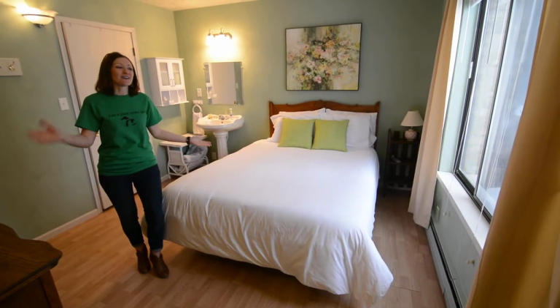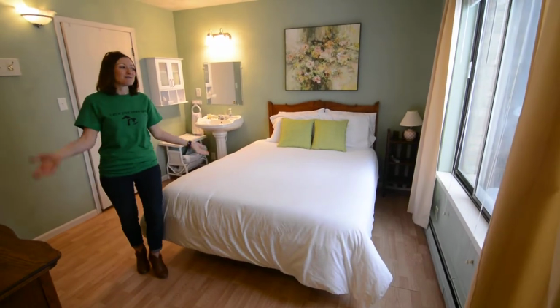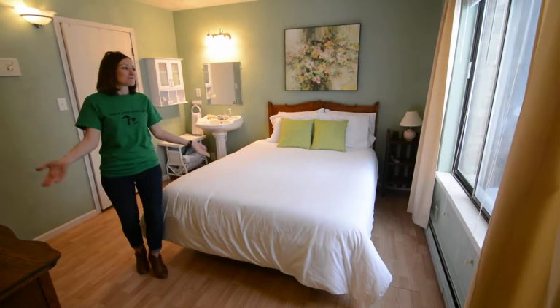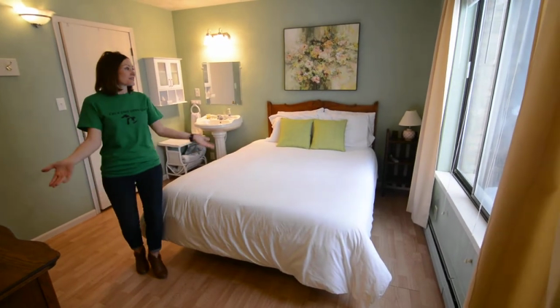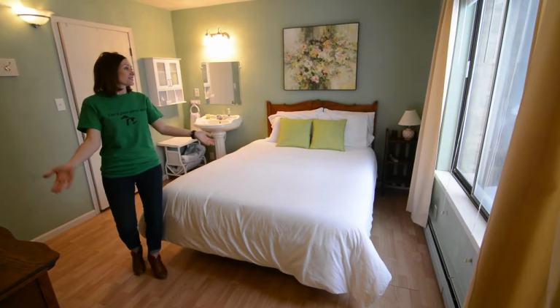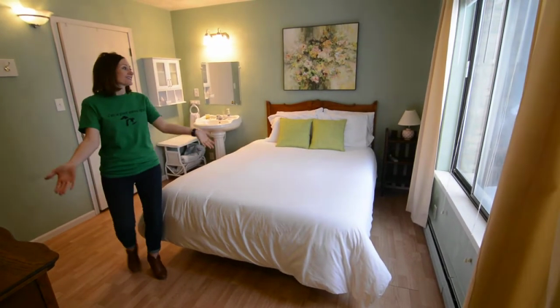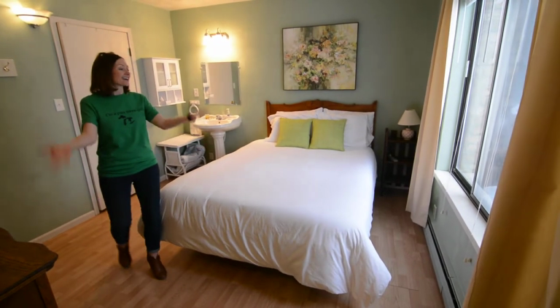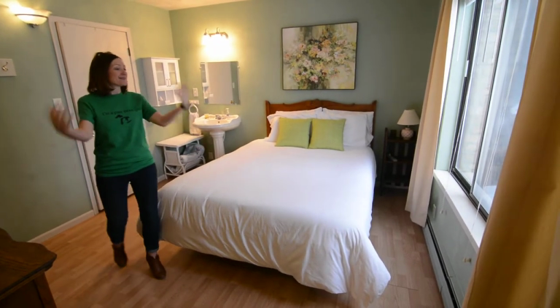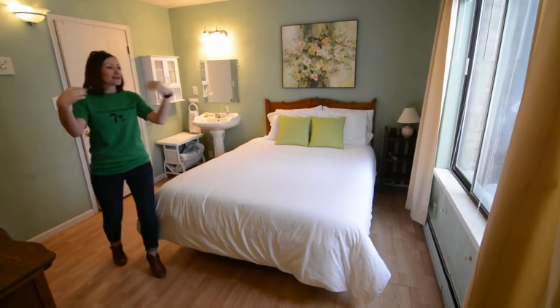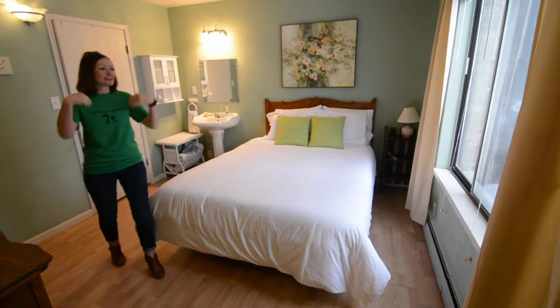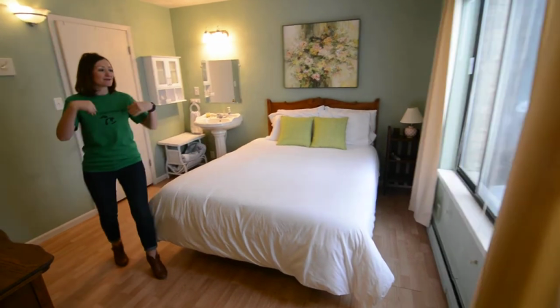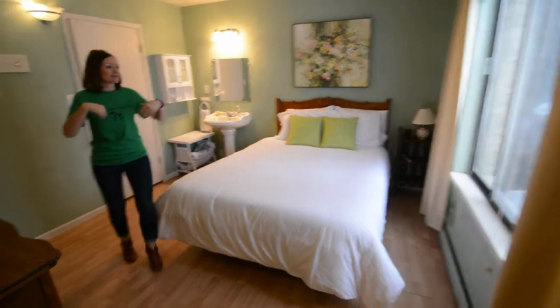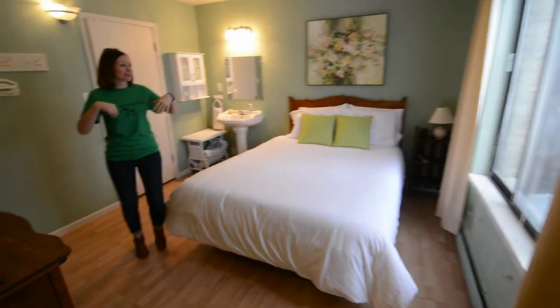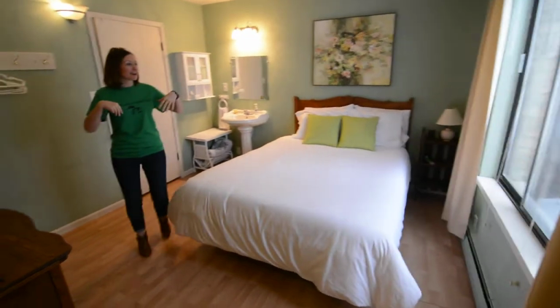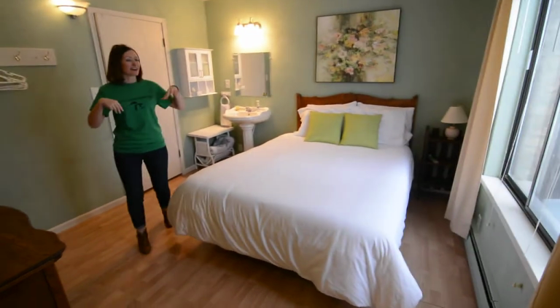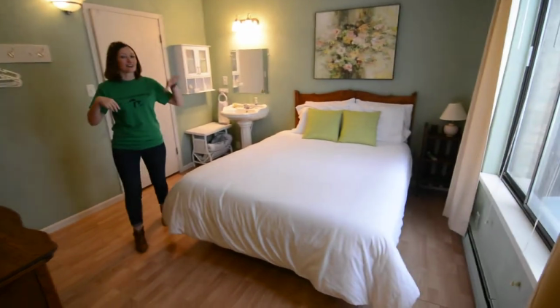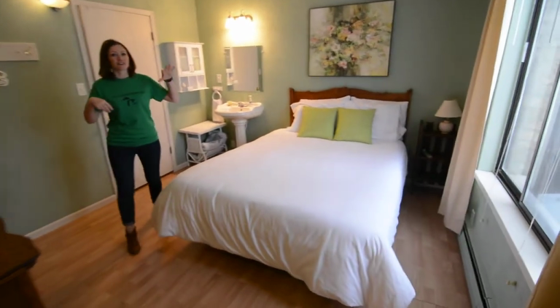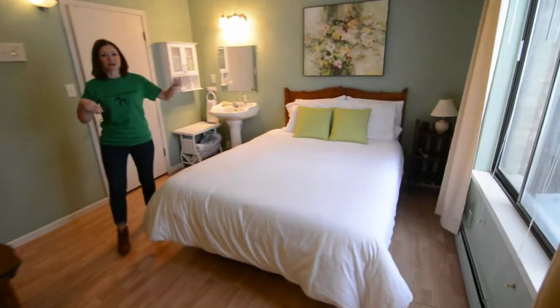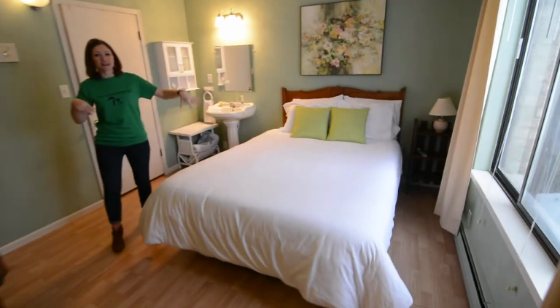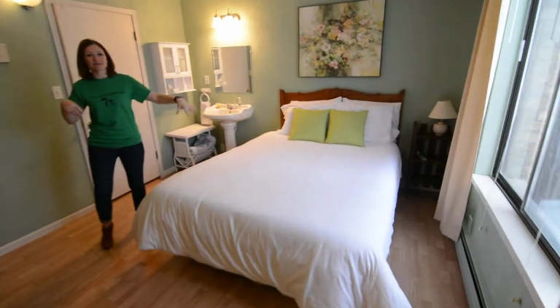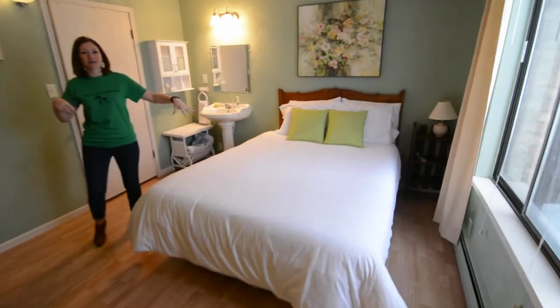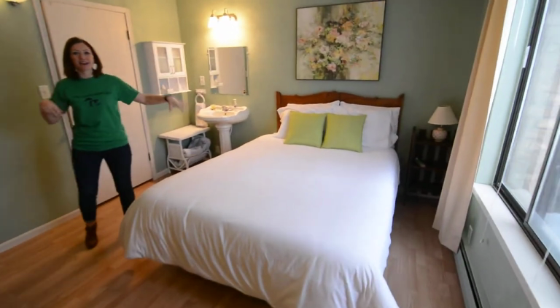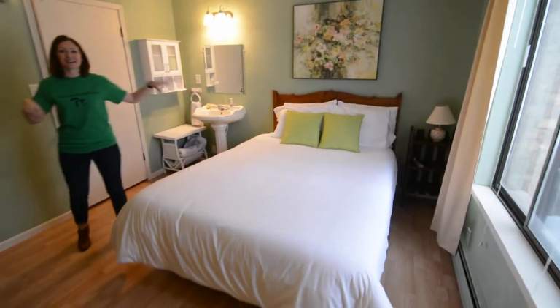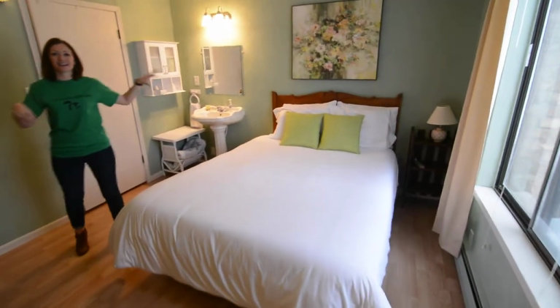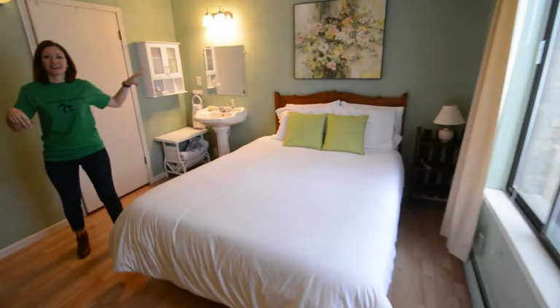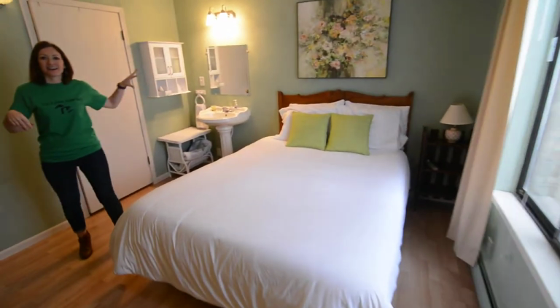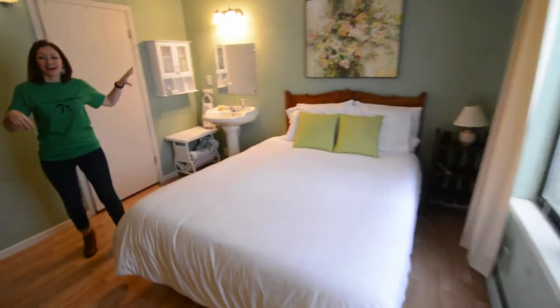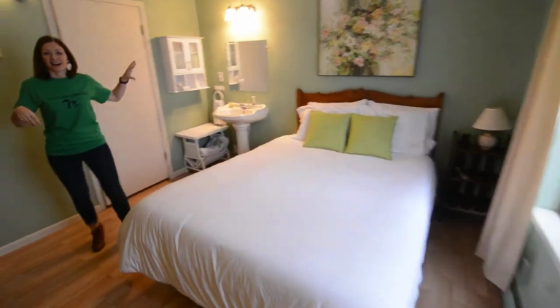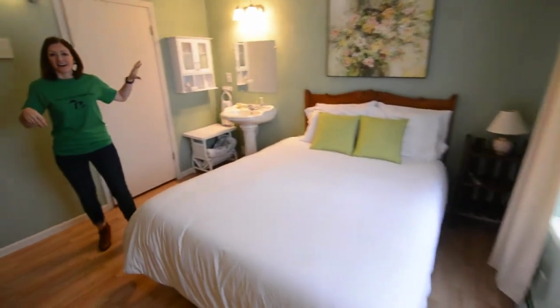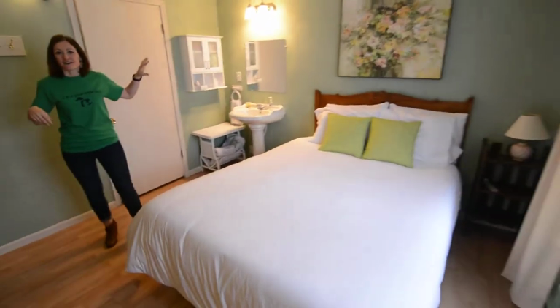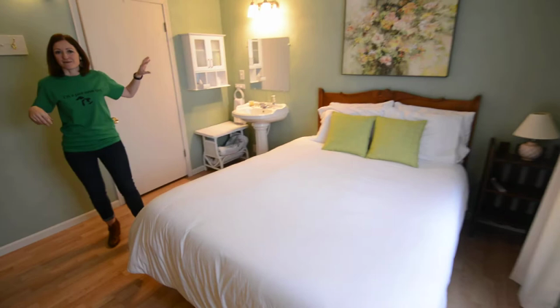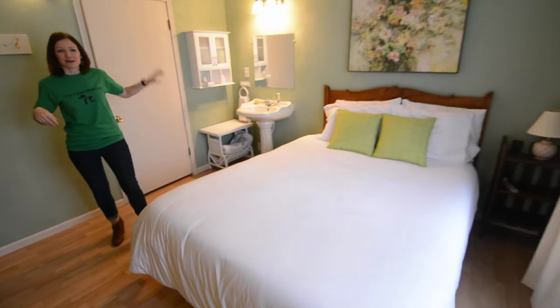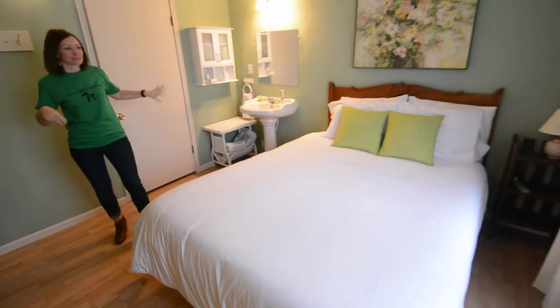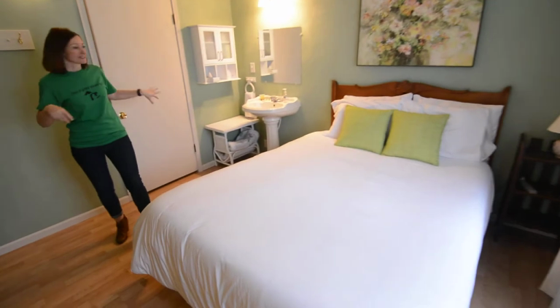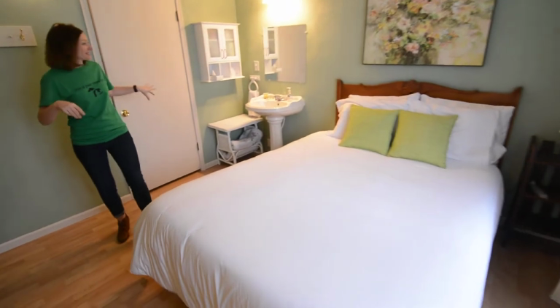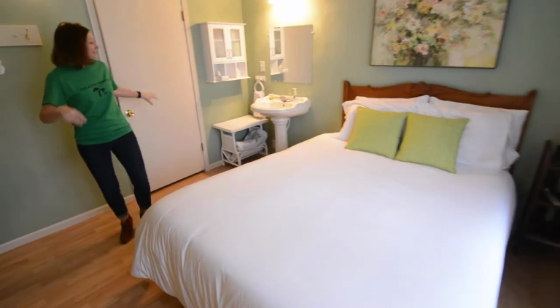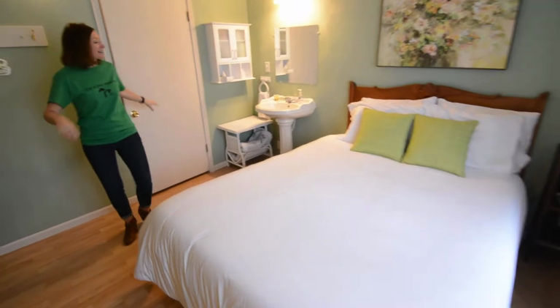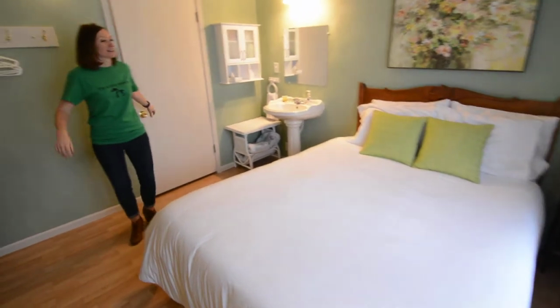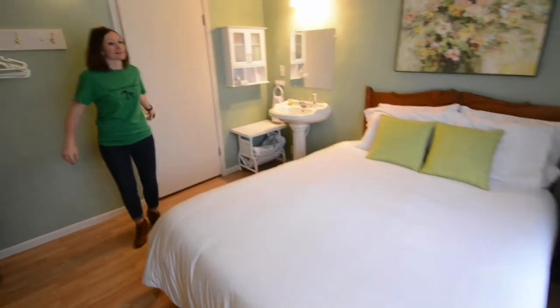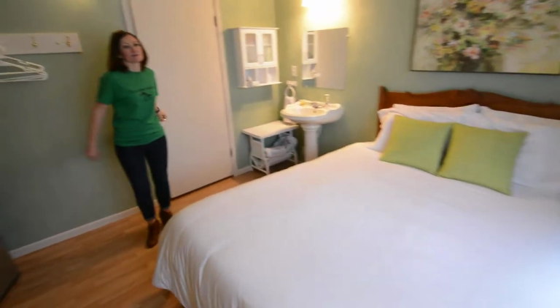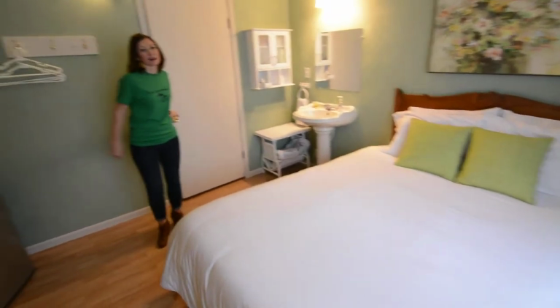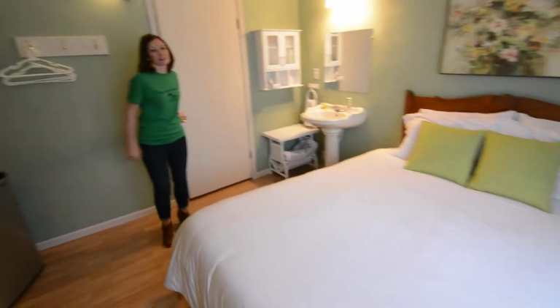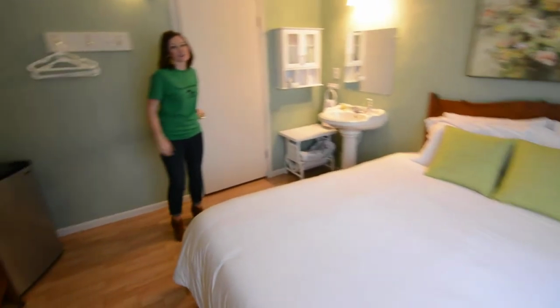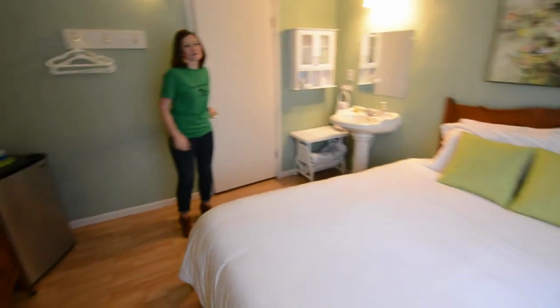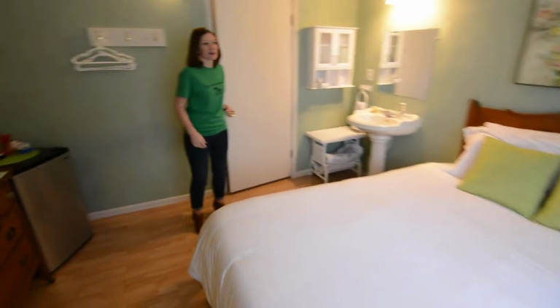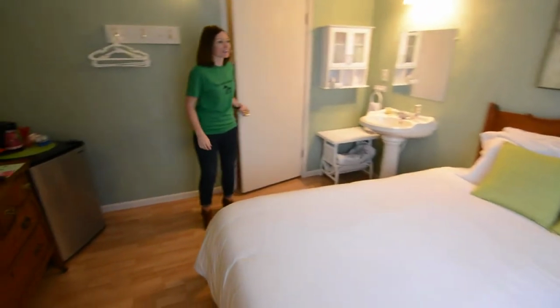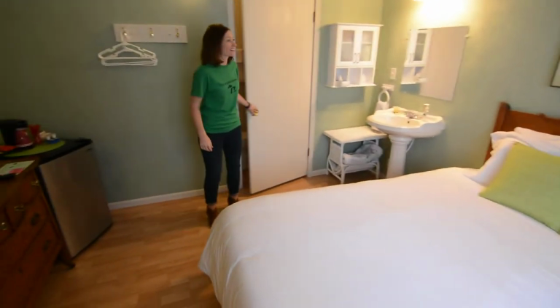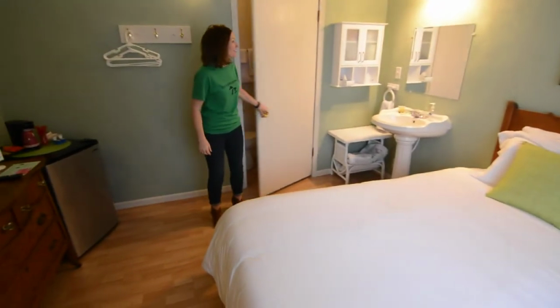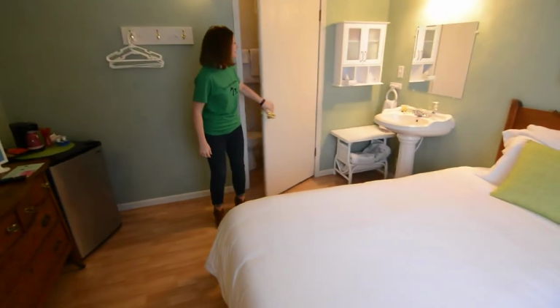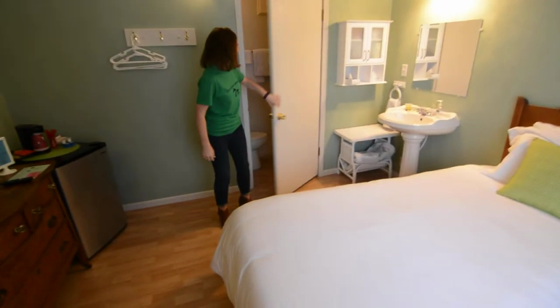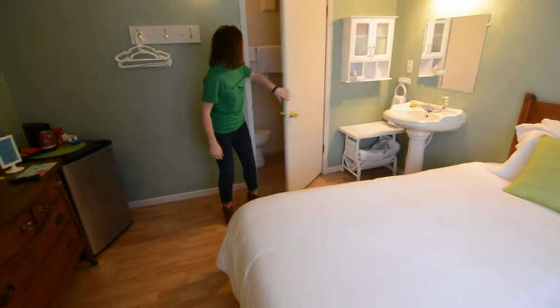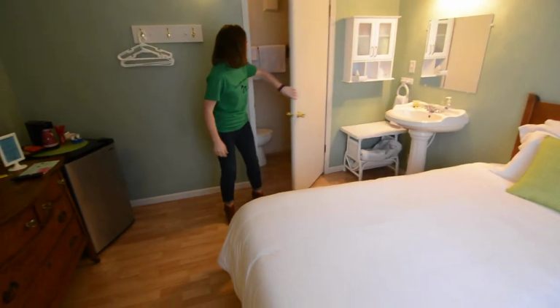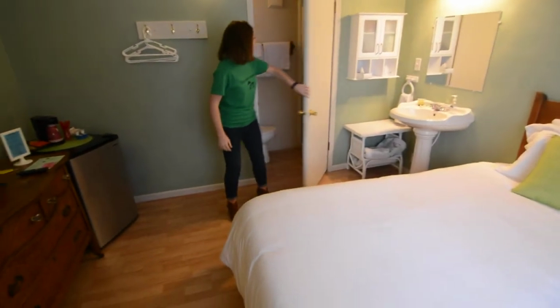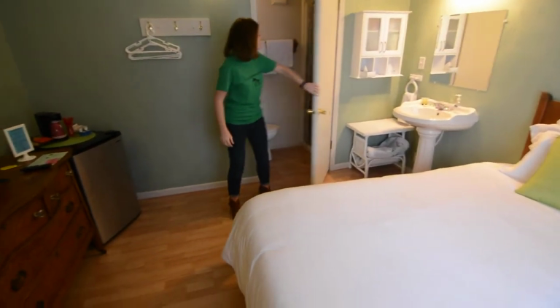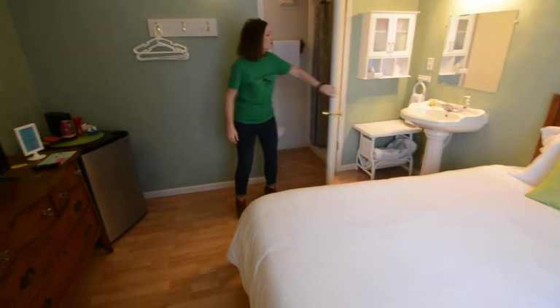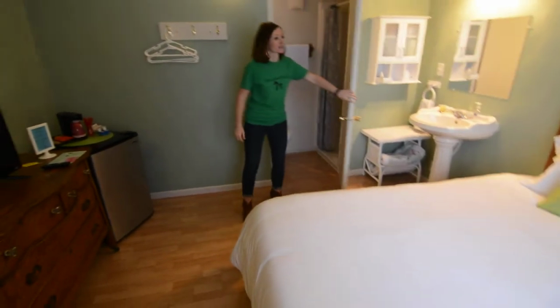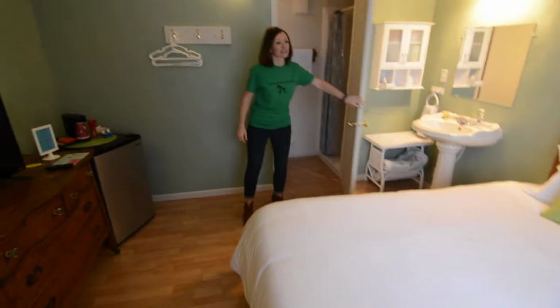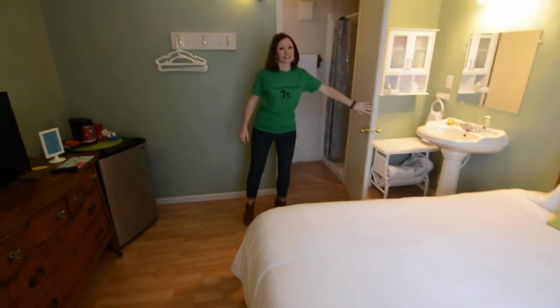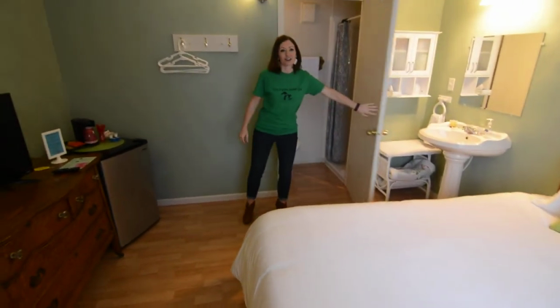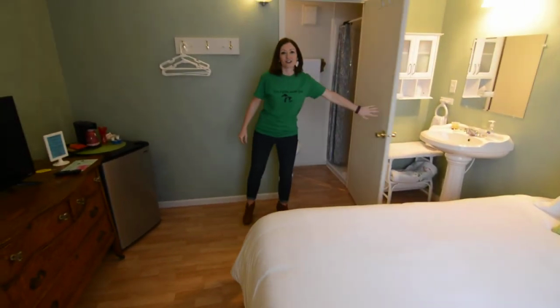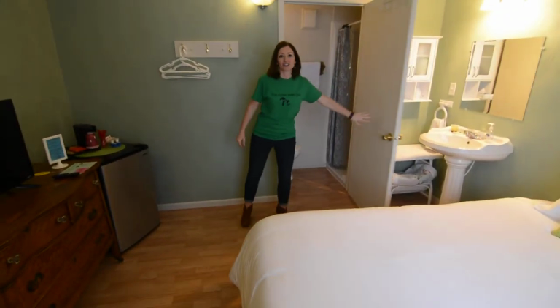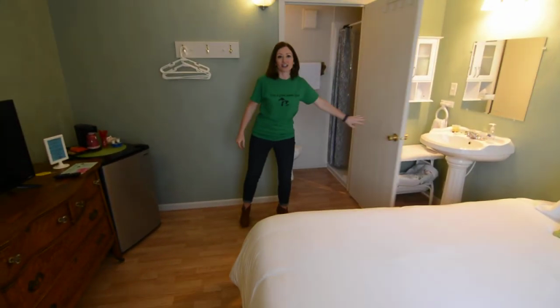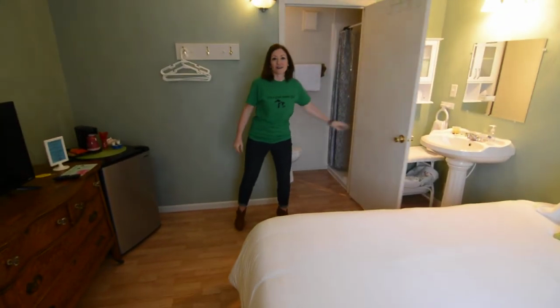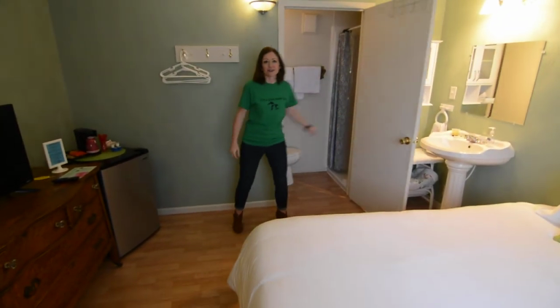You can come on in. We've got a queen bed, a sink, and a bathroom back here with a stall shower.